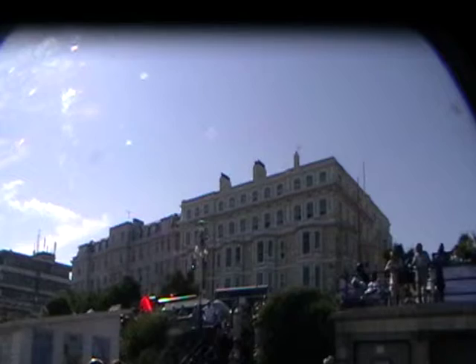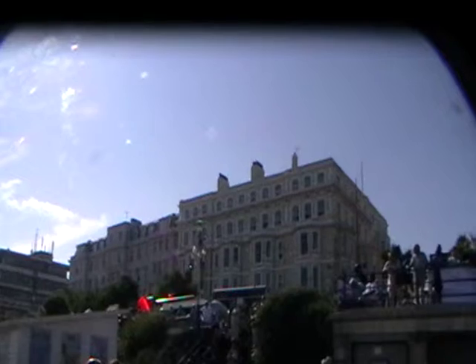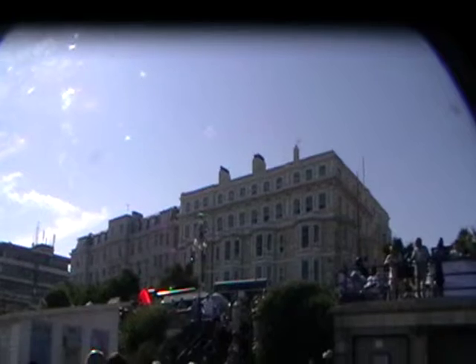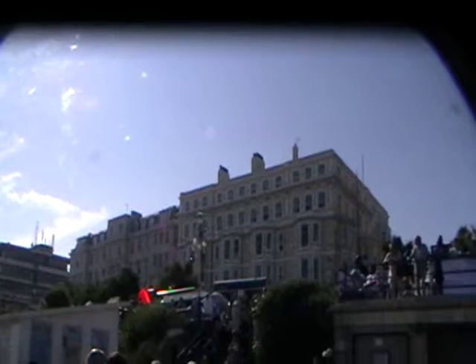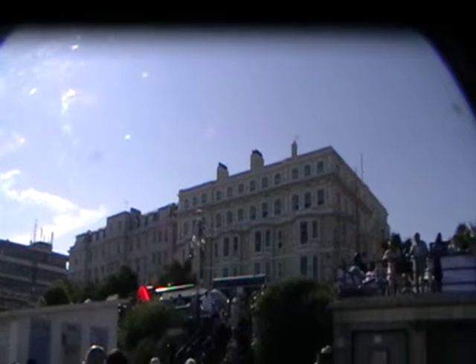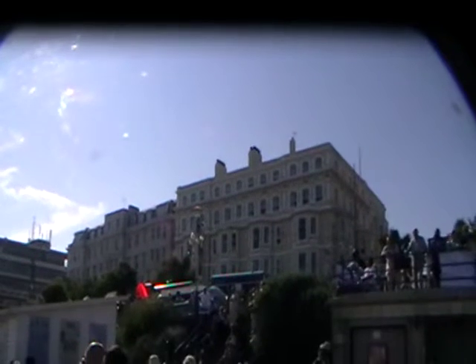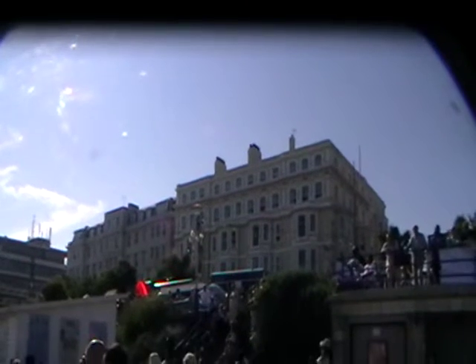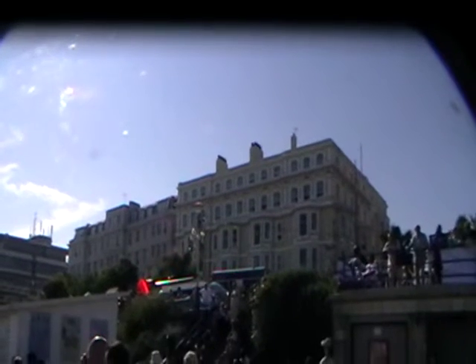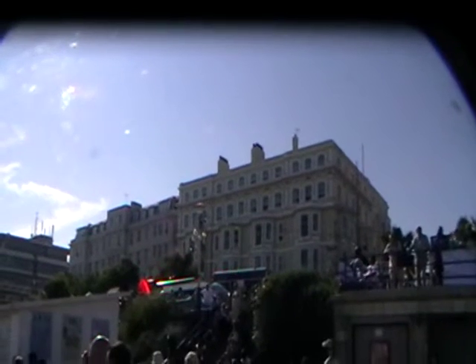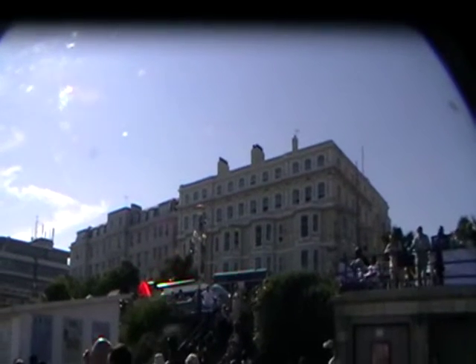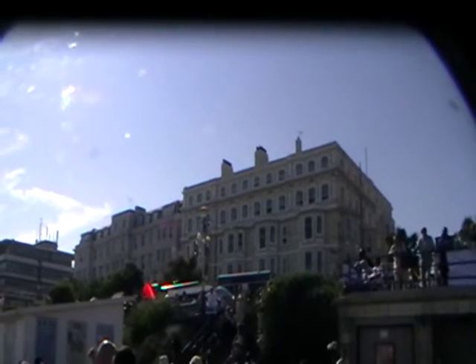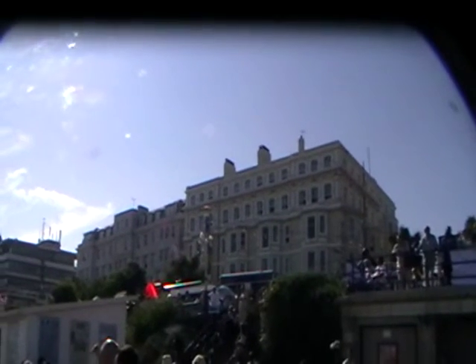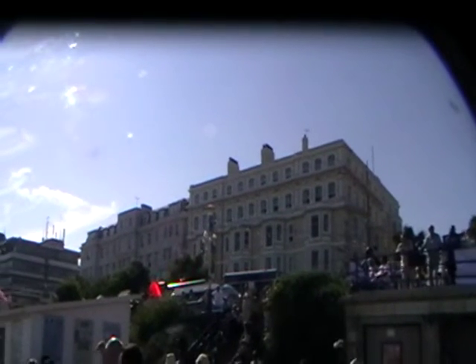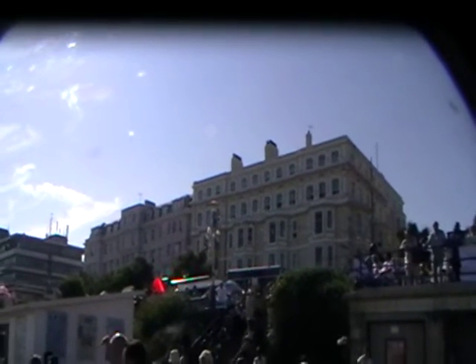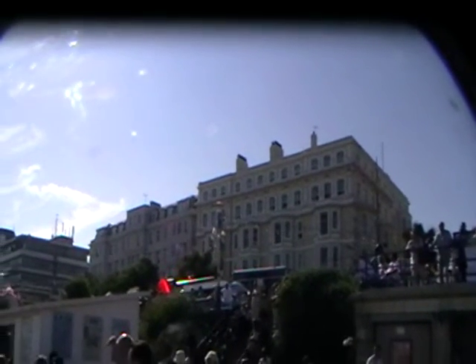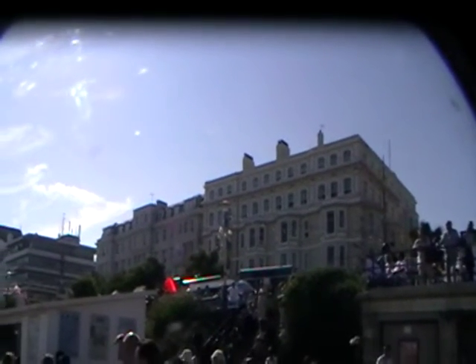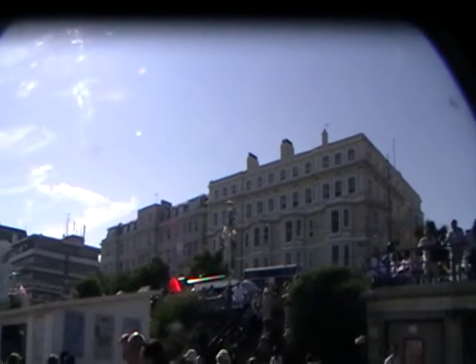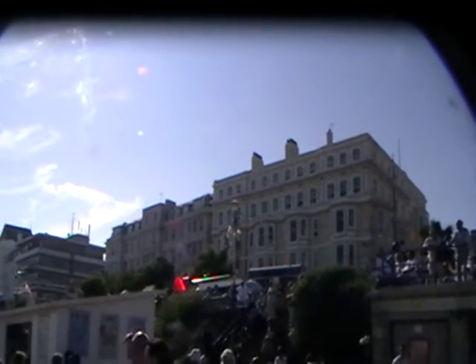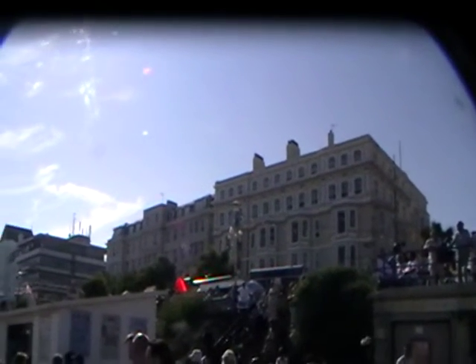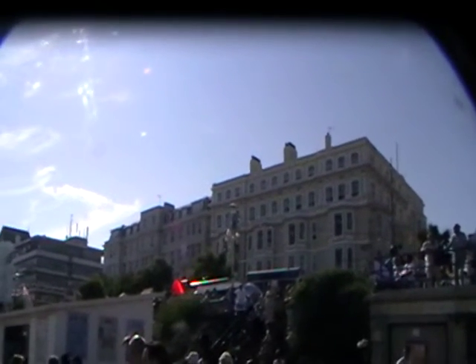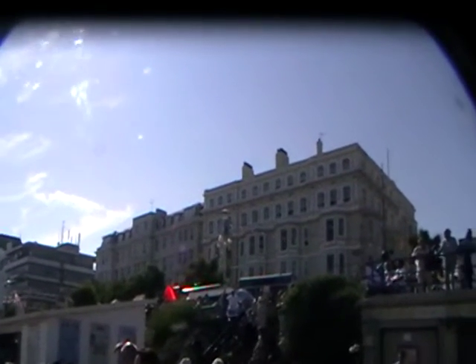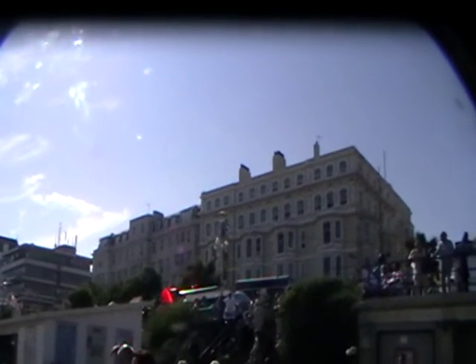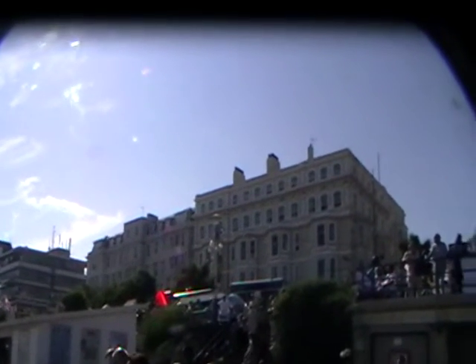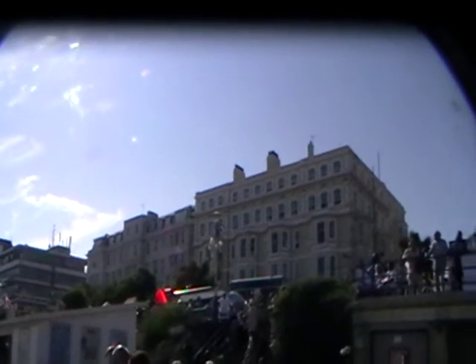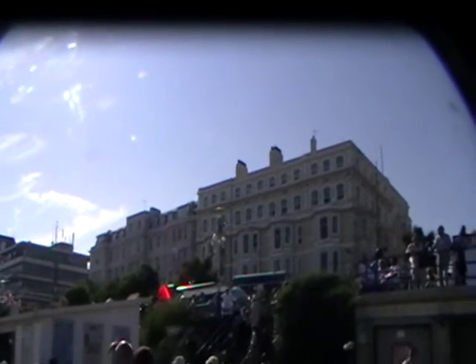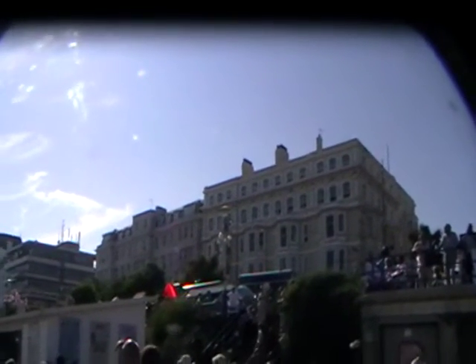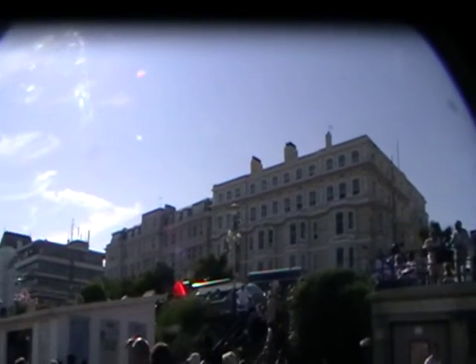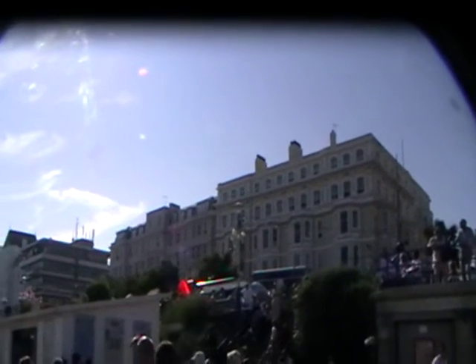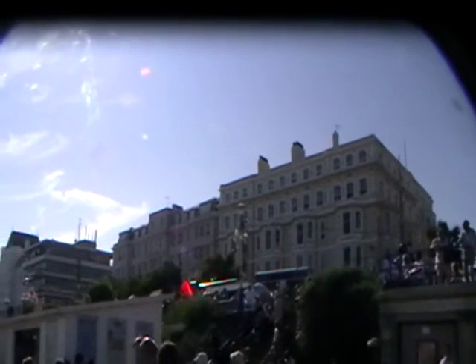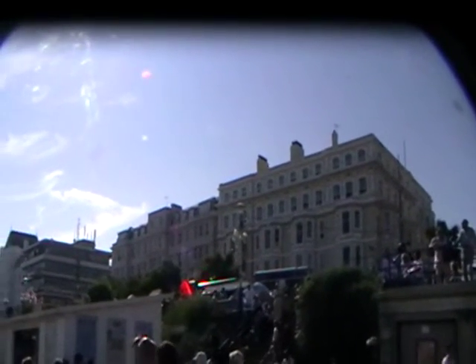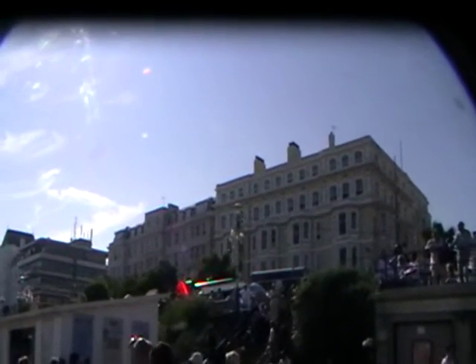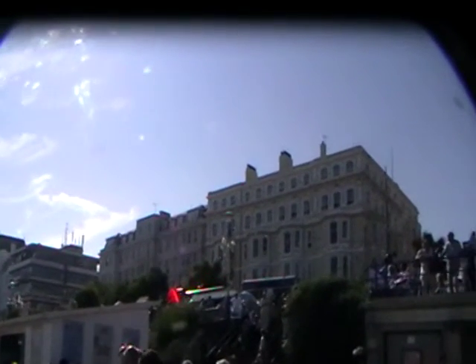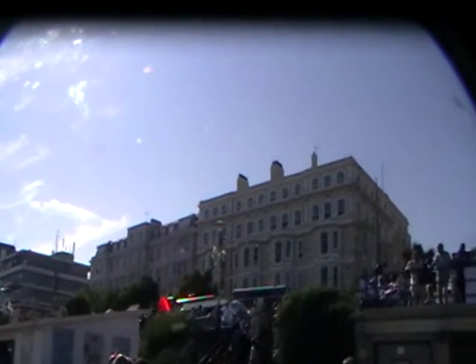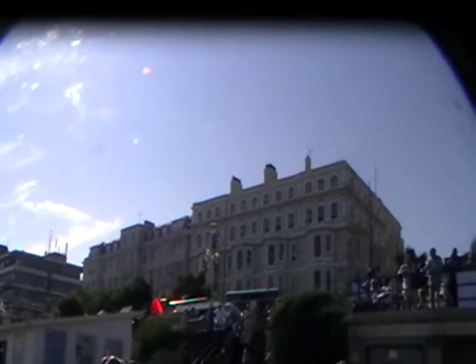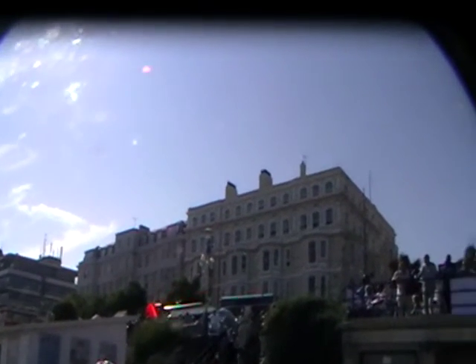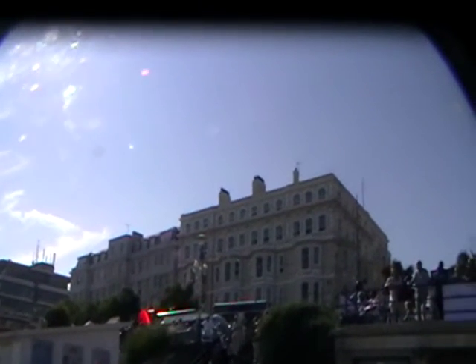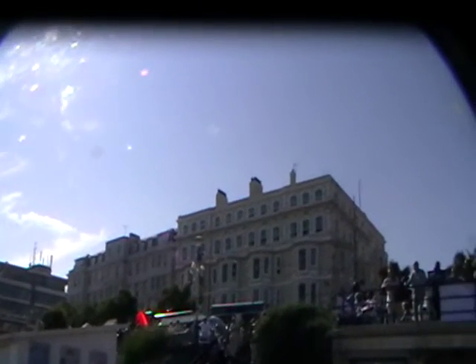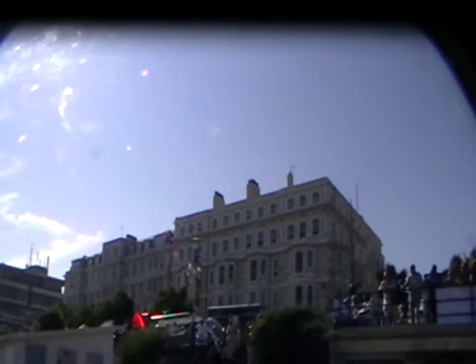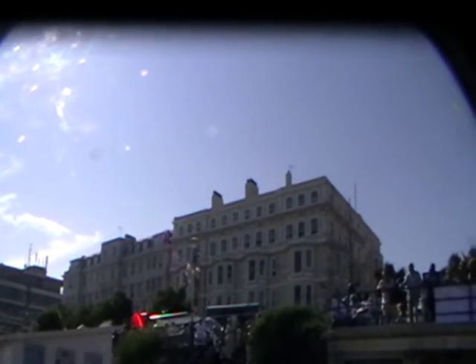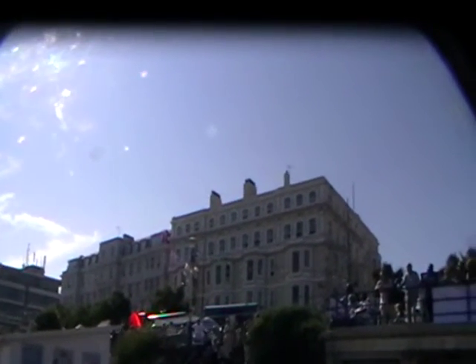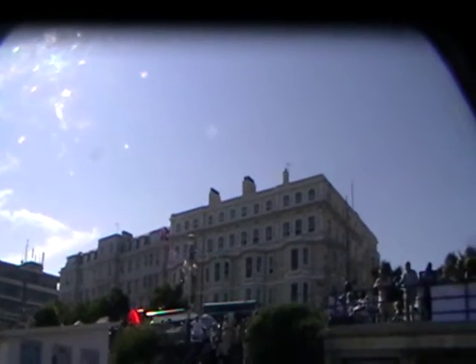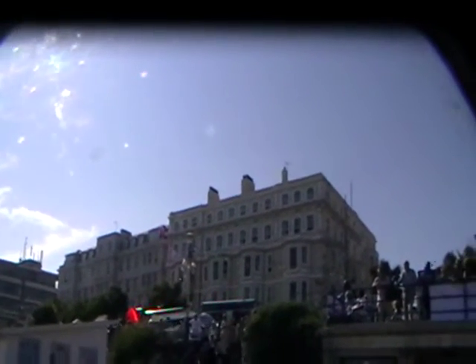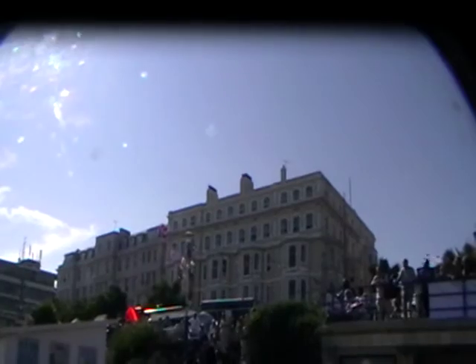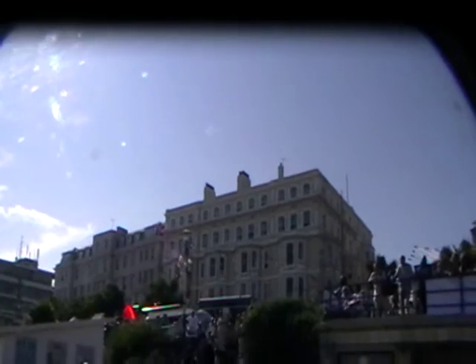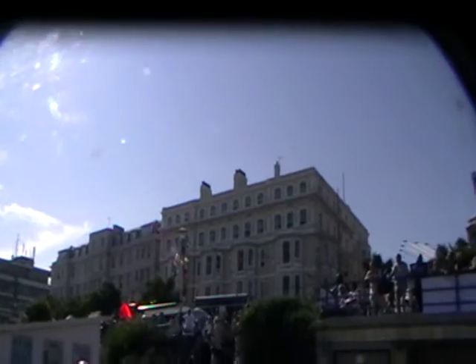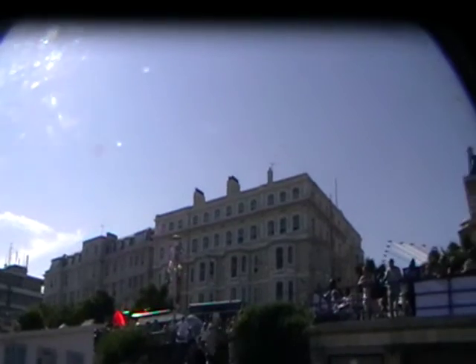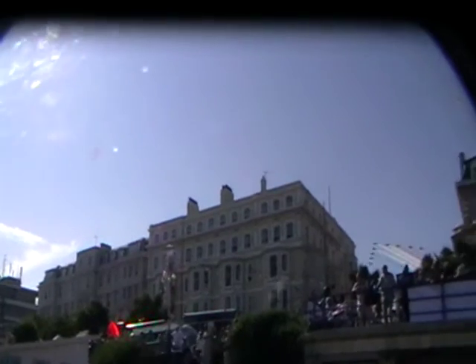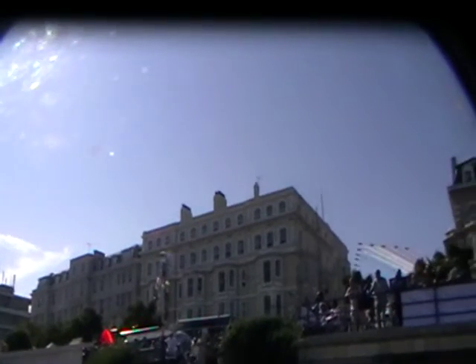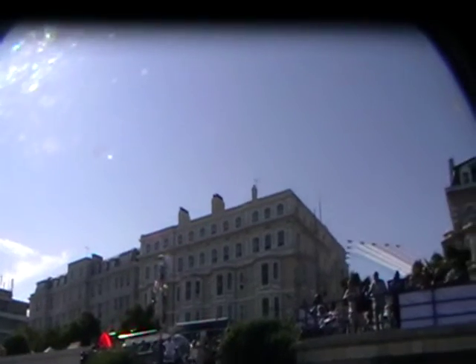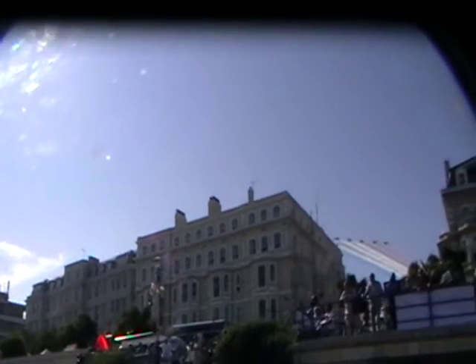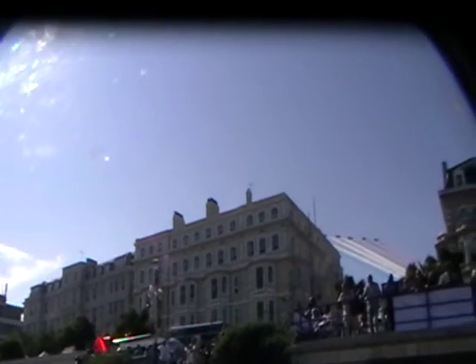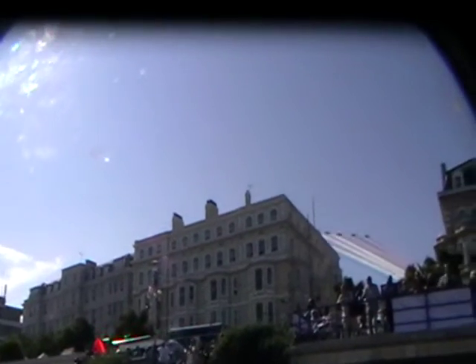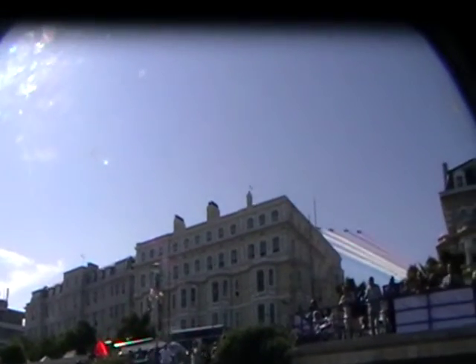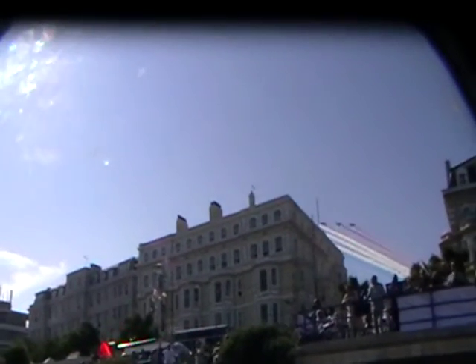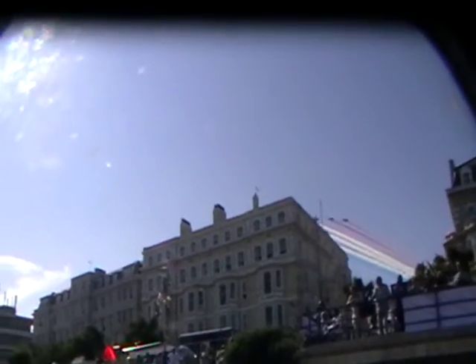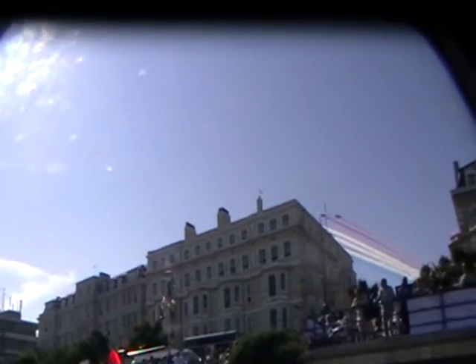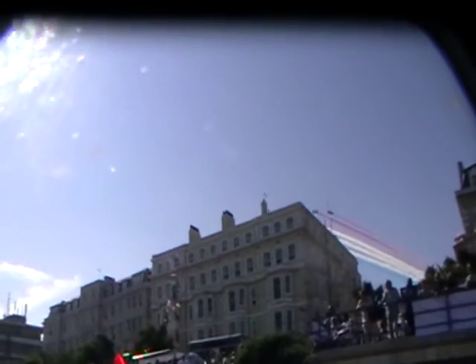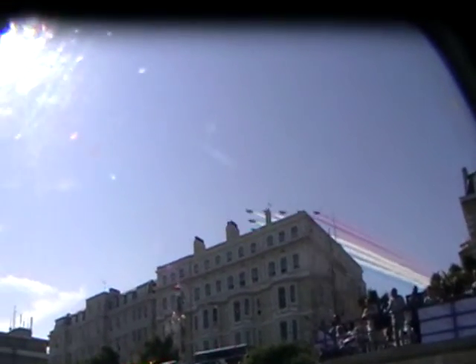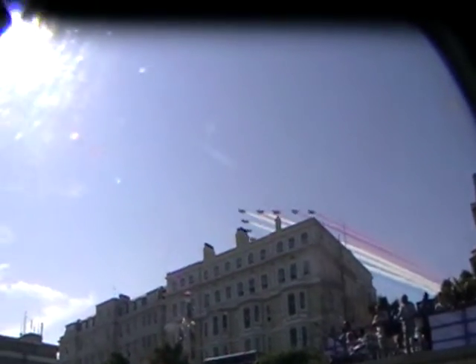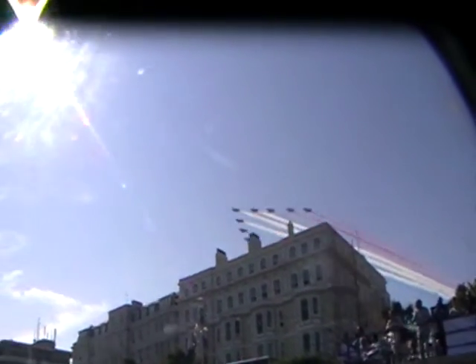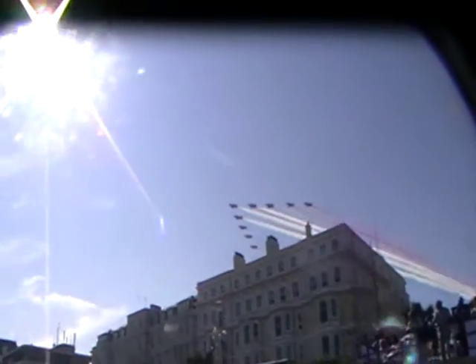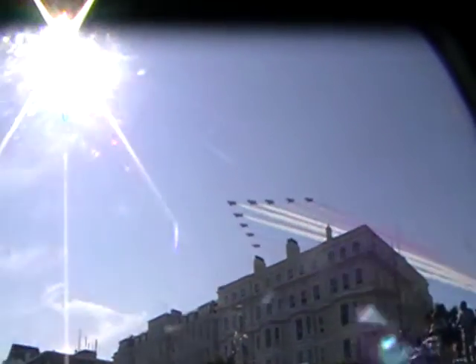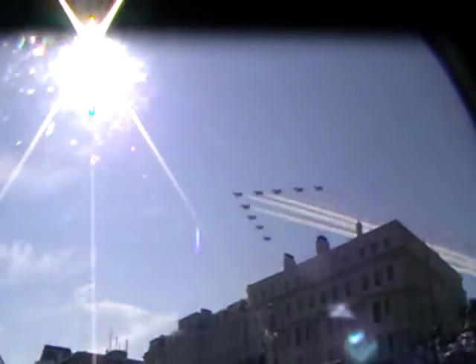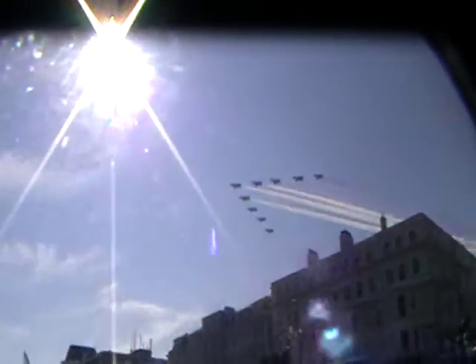The current smoke has come on. Let's give a big Eastbourne welcome to the Royal Air Force Aerobatic Team, the Red Arrows!